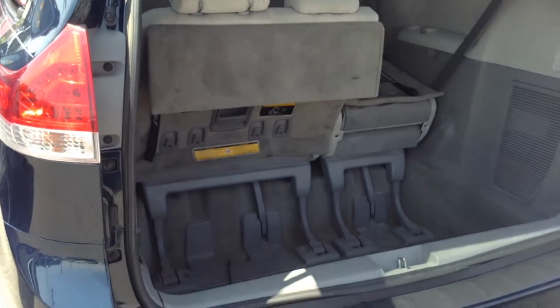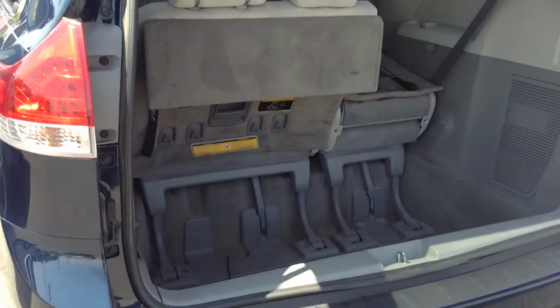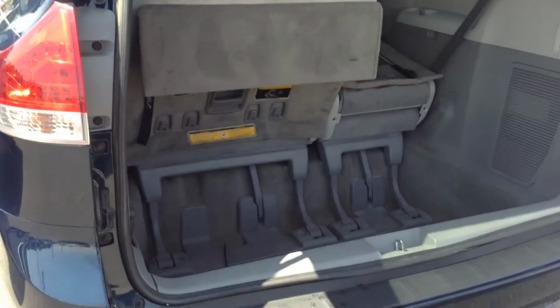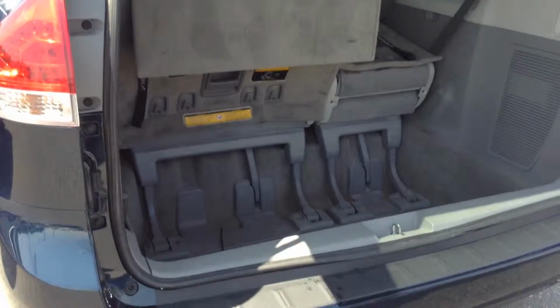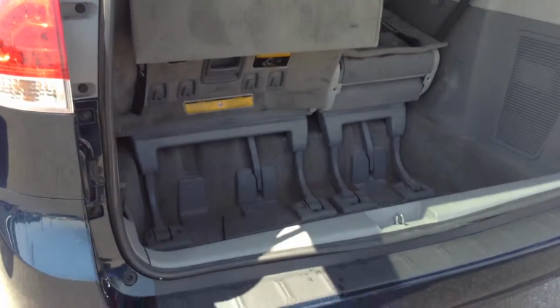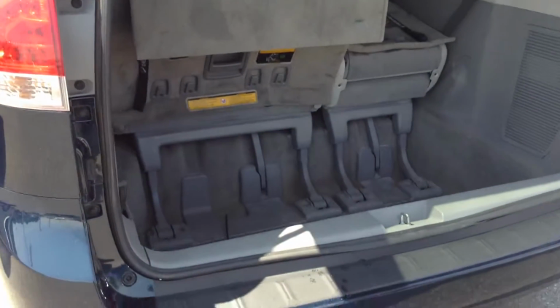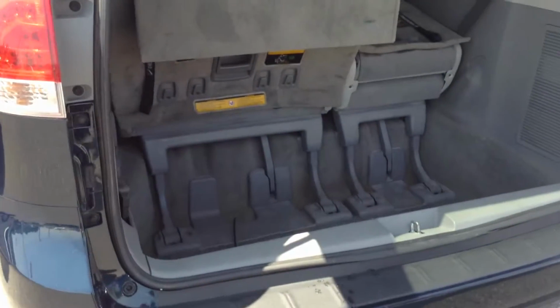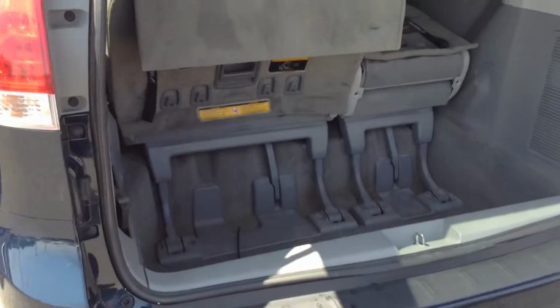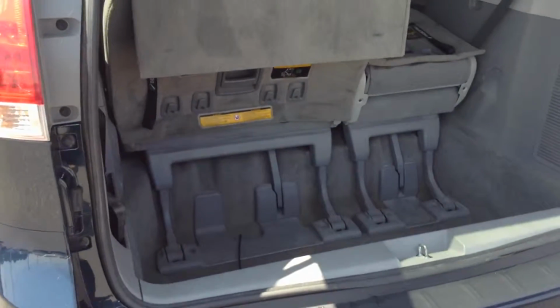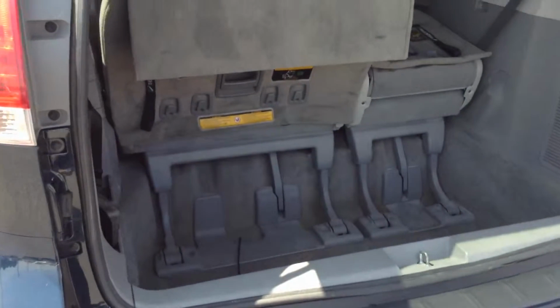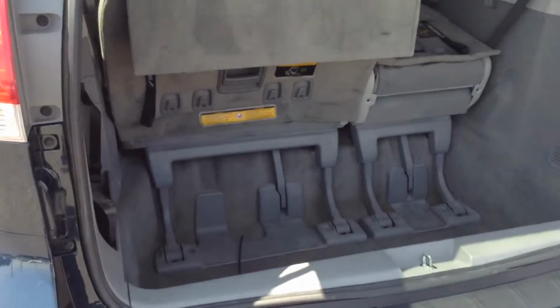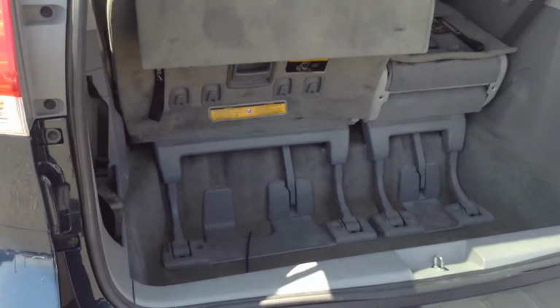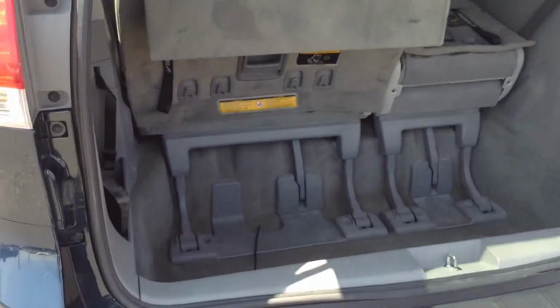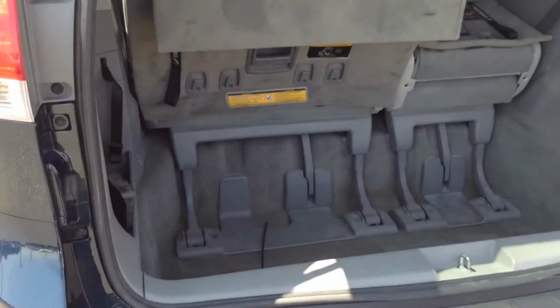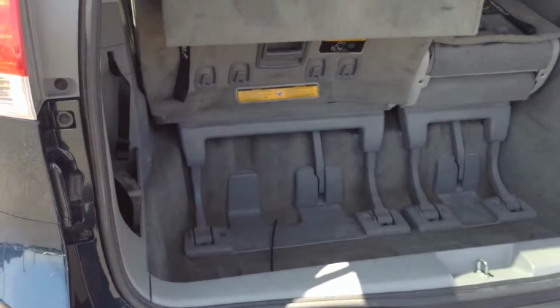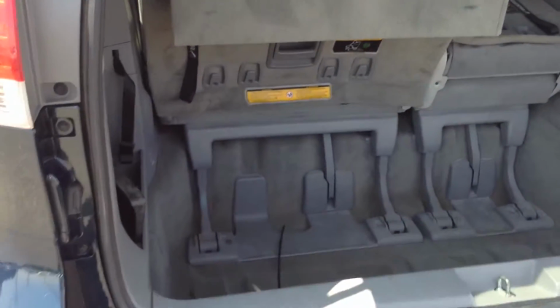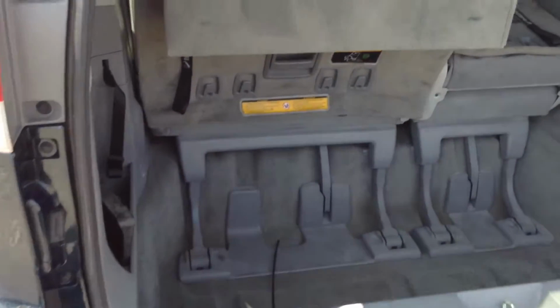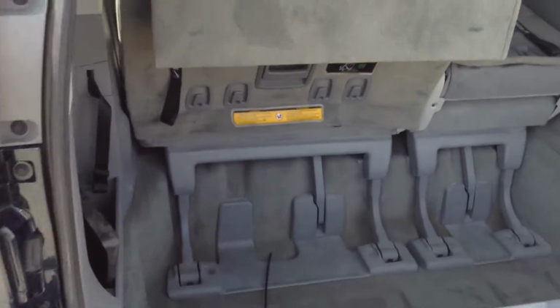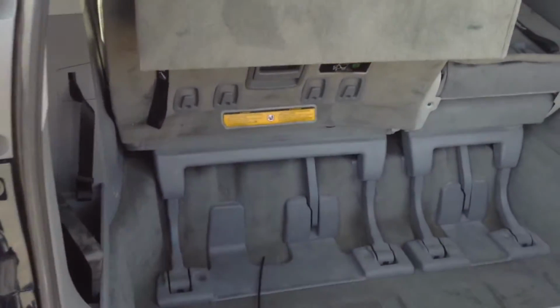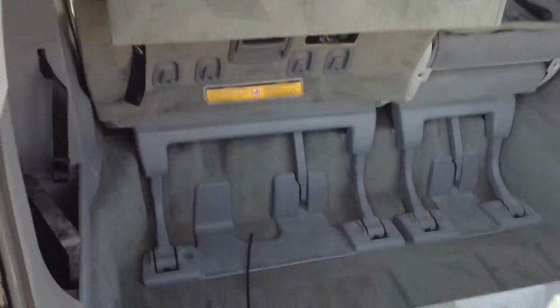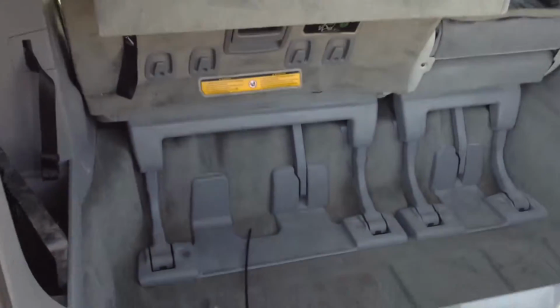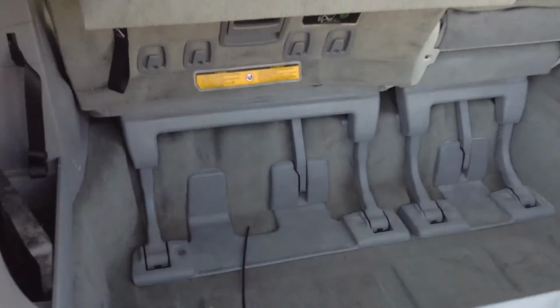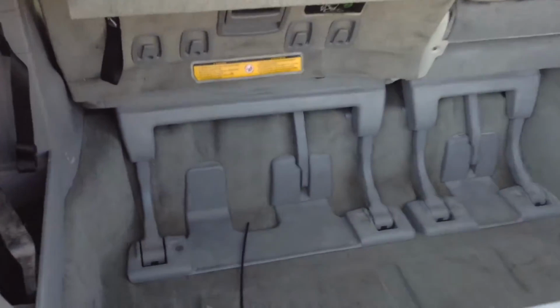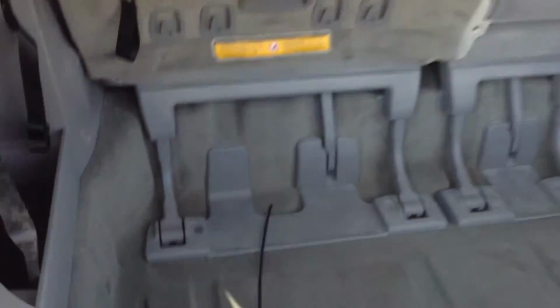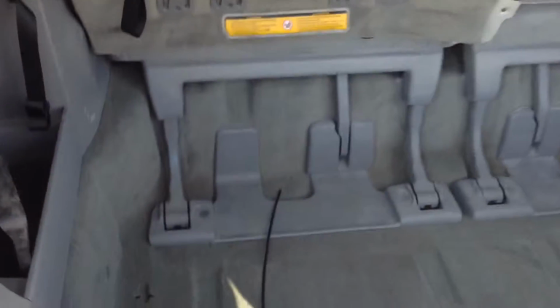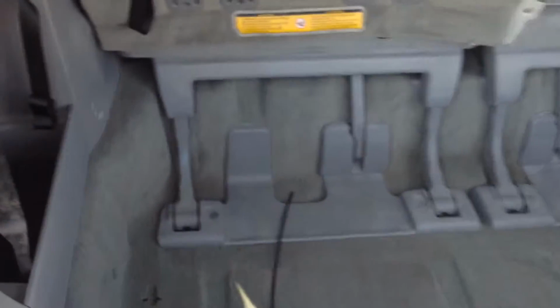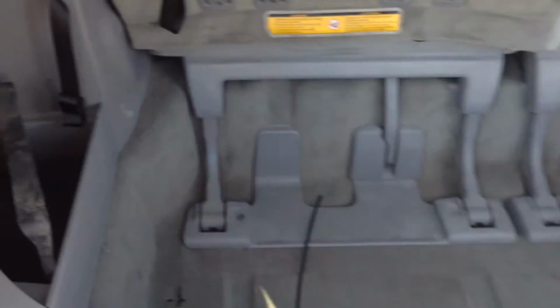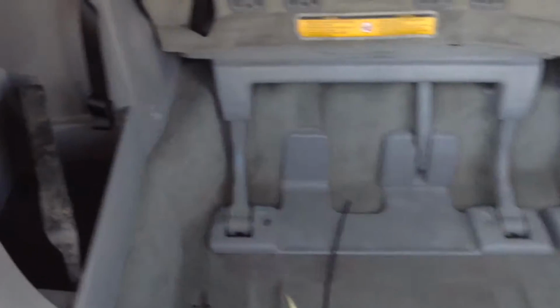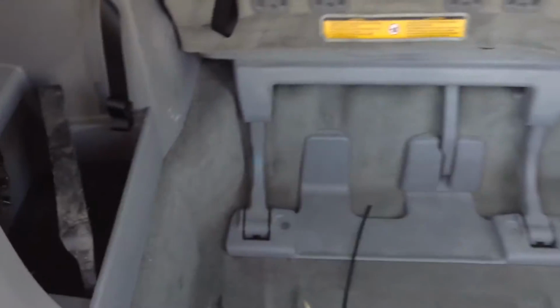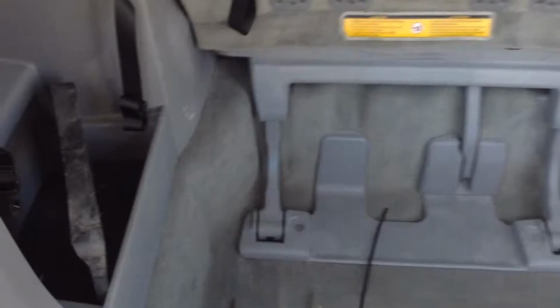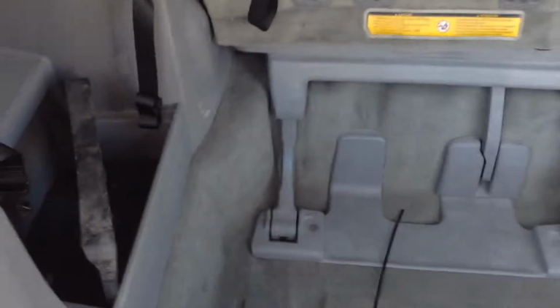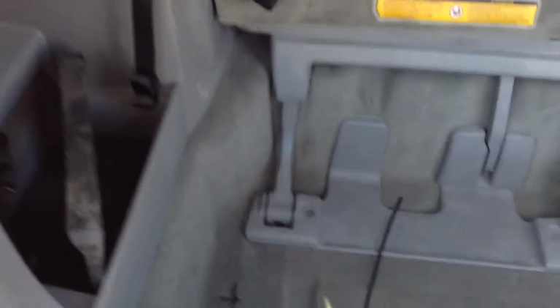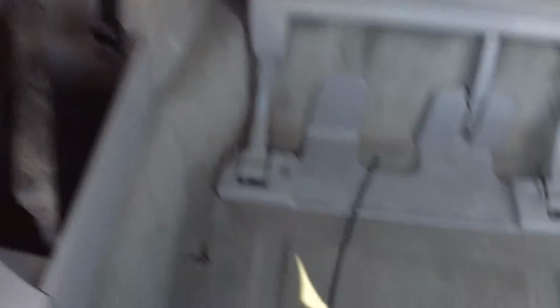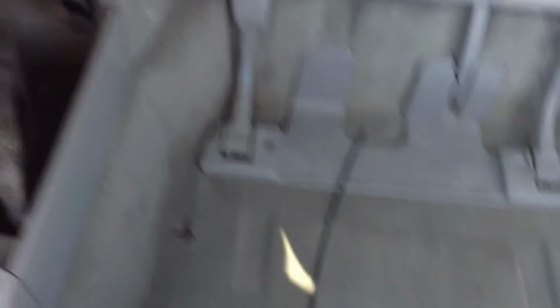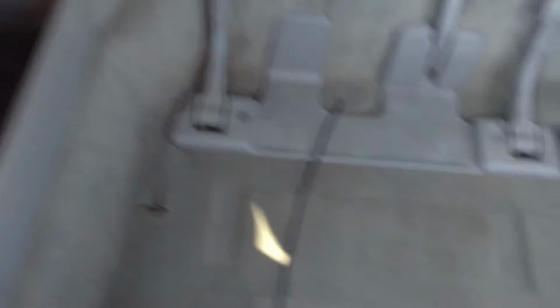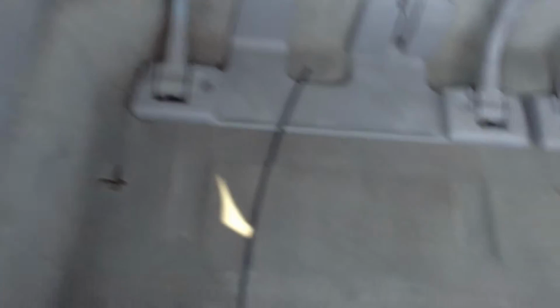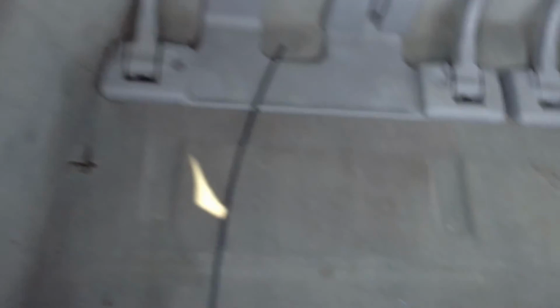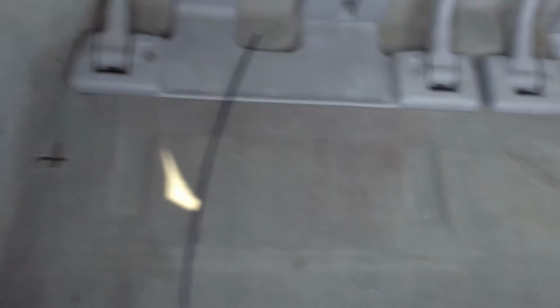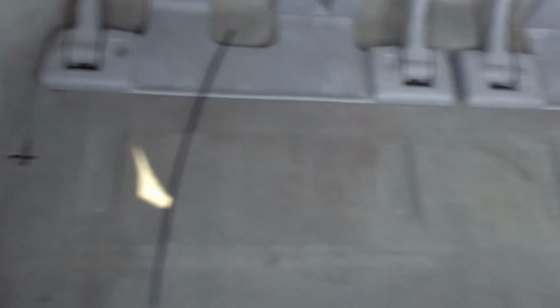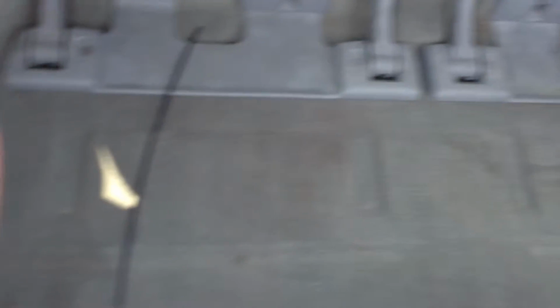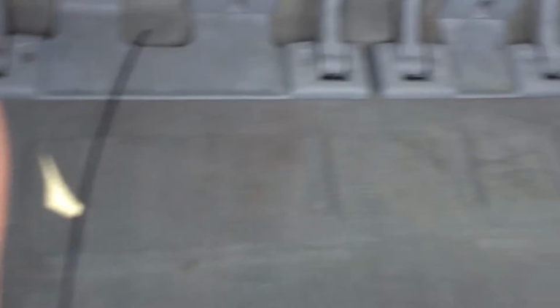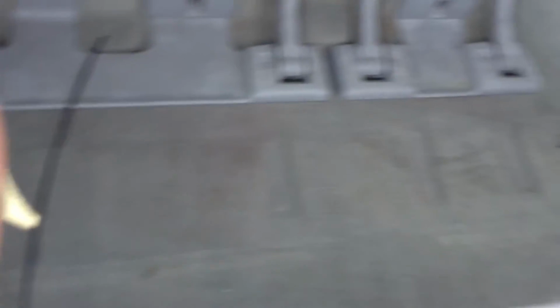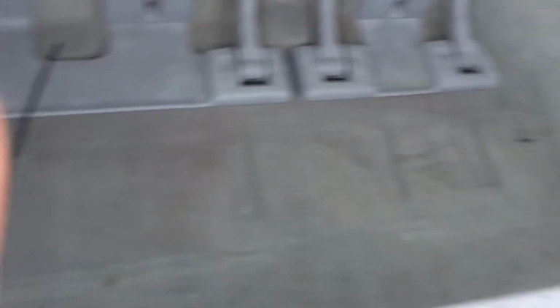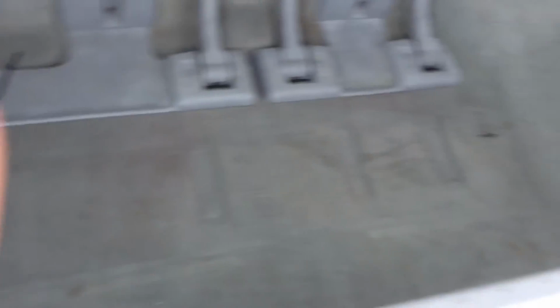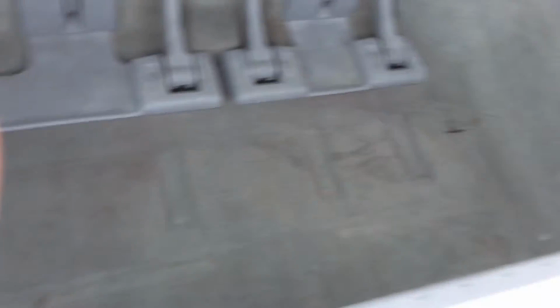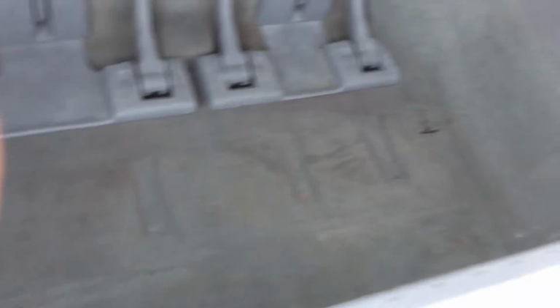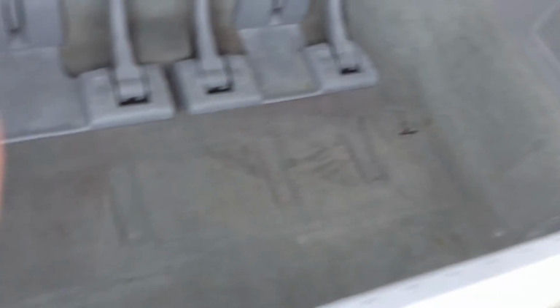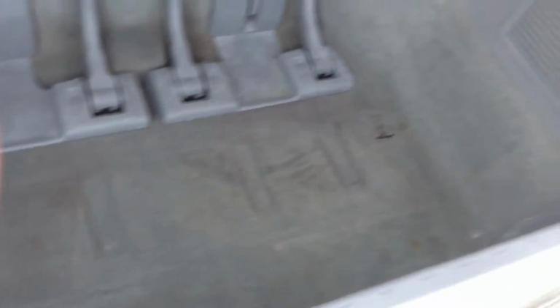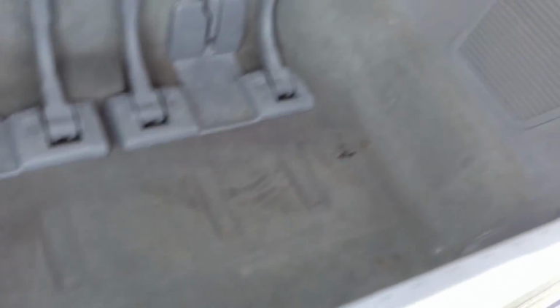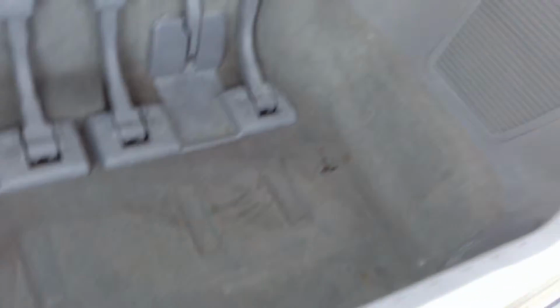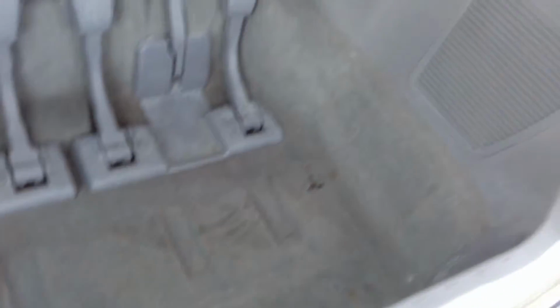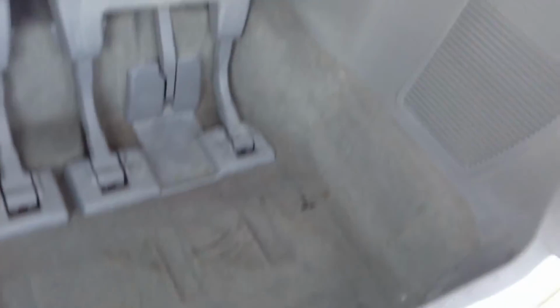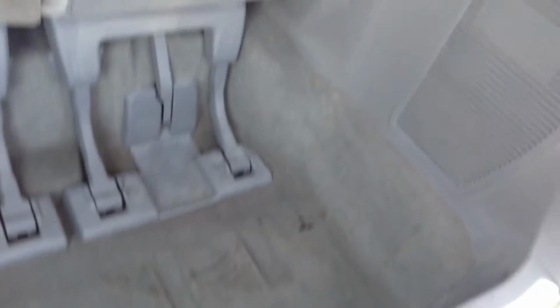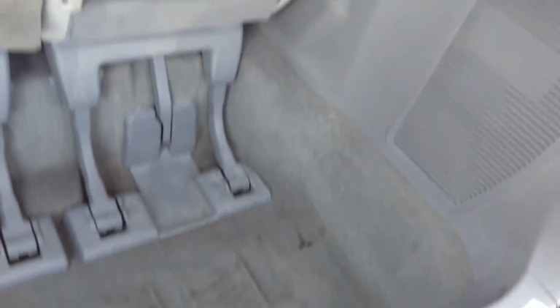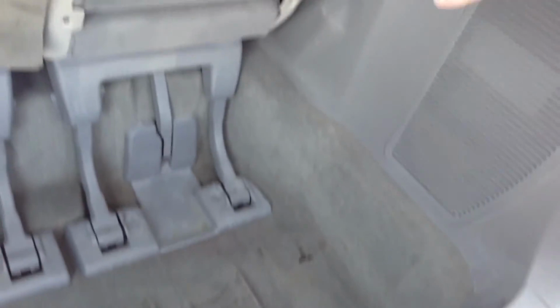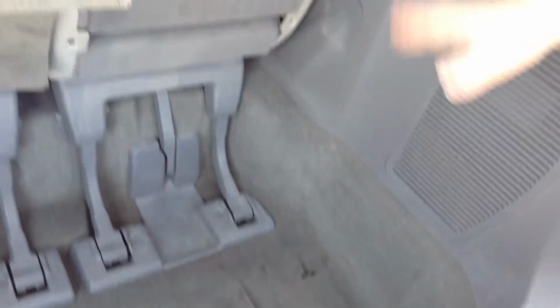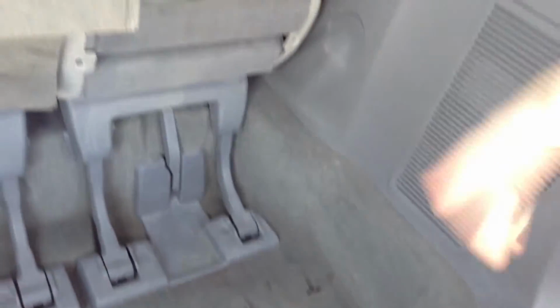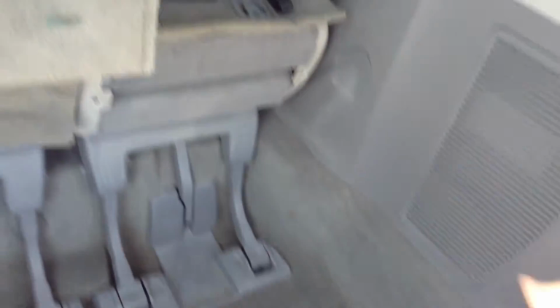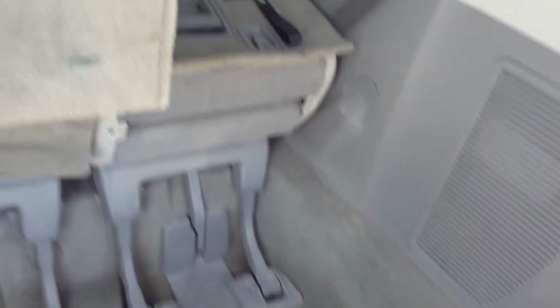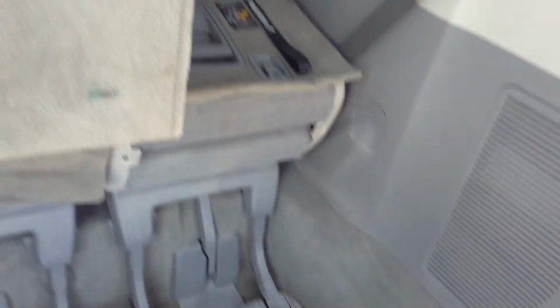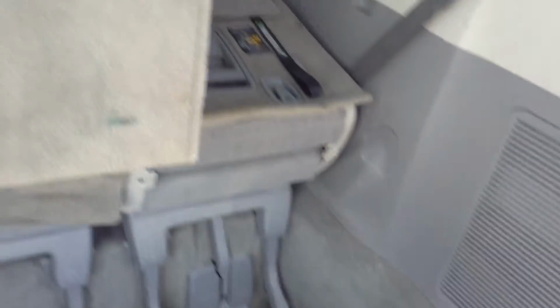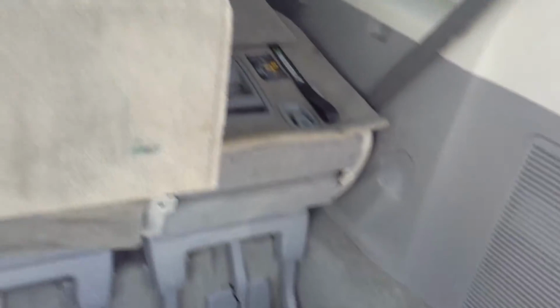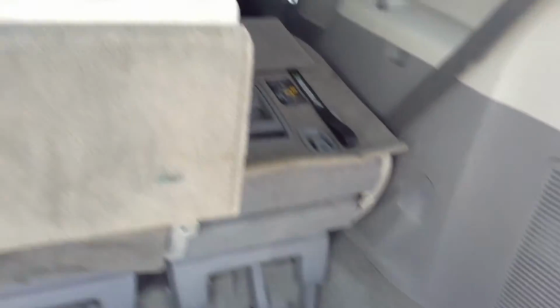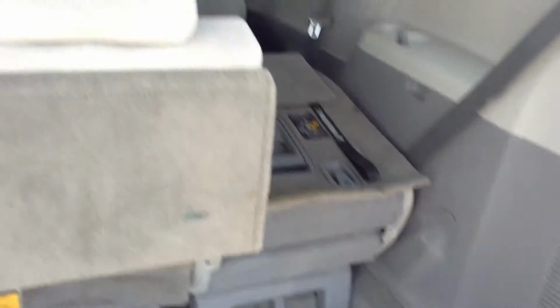There's lots of space in the cargo area. There is a third row, obviously, since it's a Sienna, so that will fold down to give you more space if you need it.